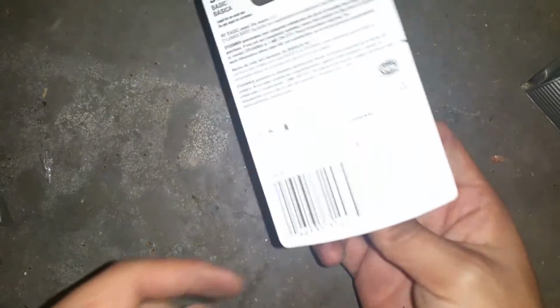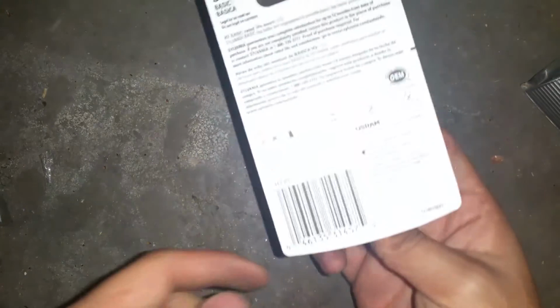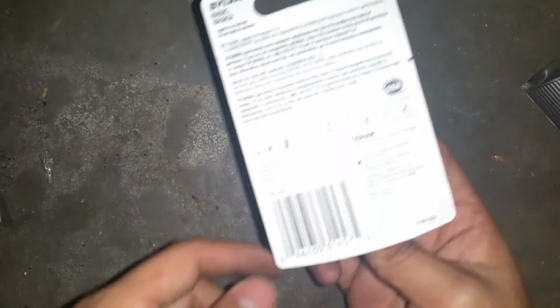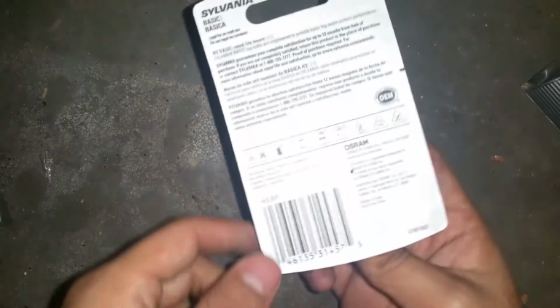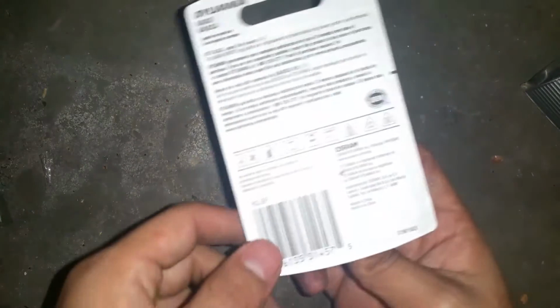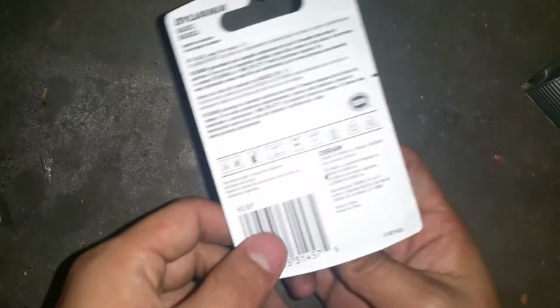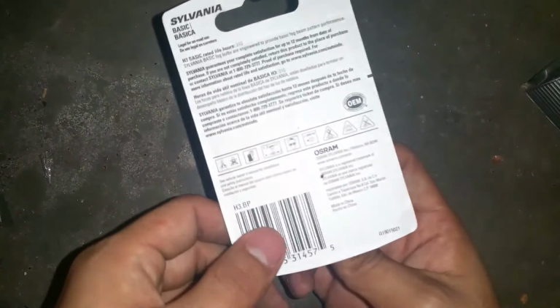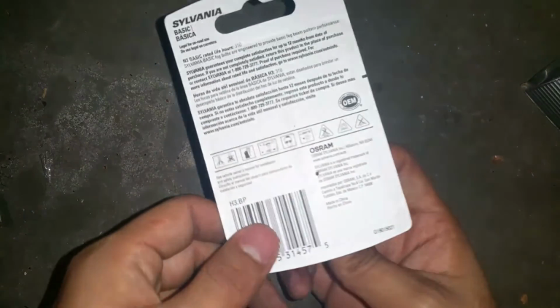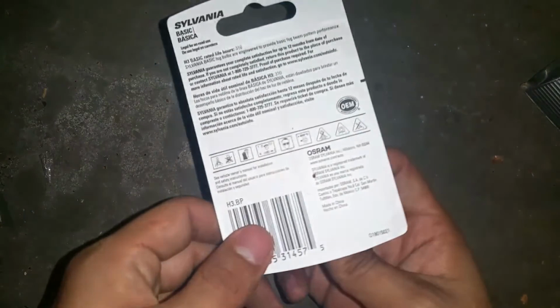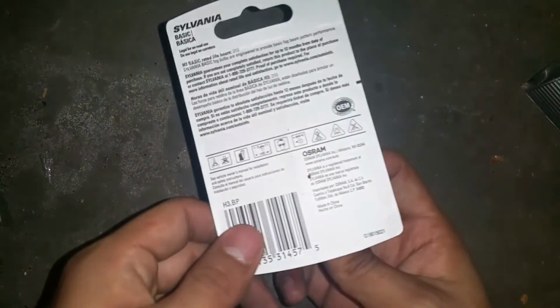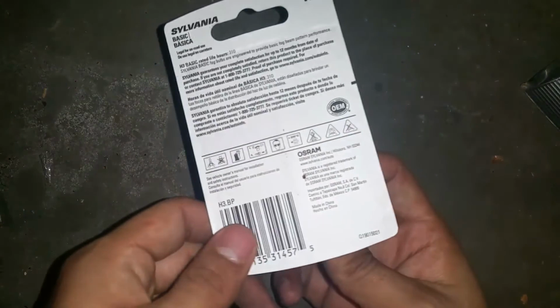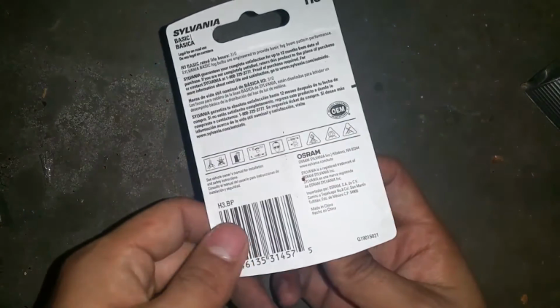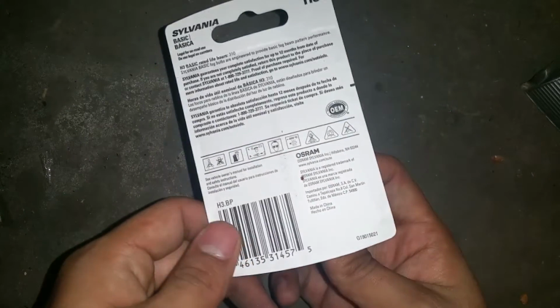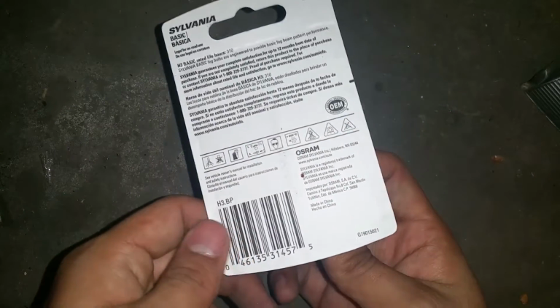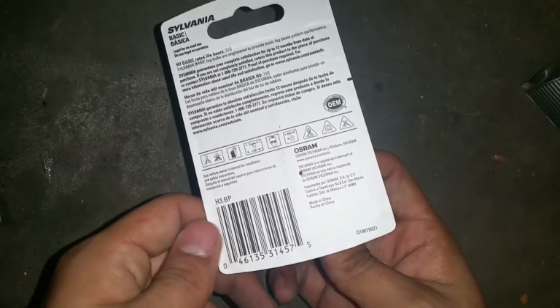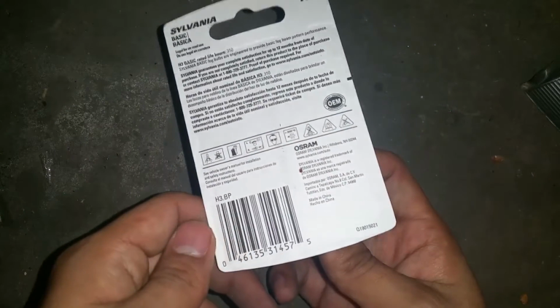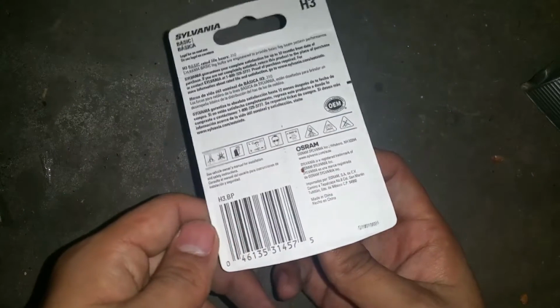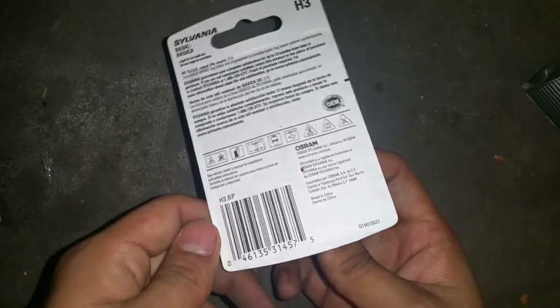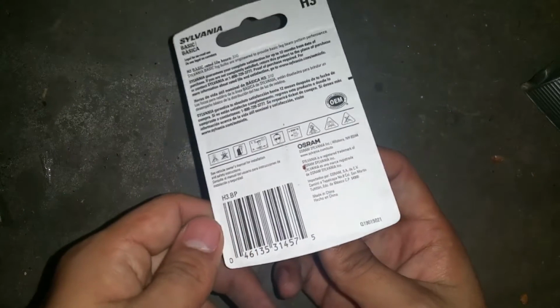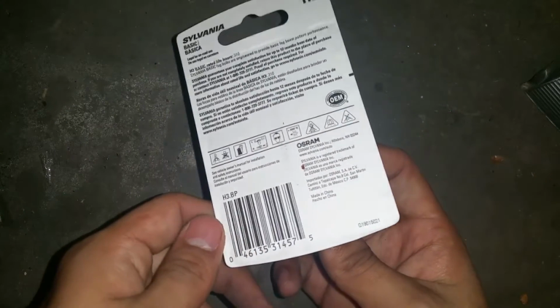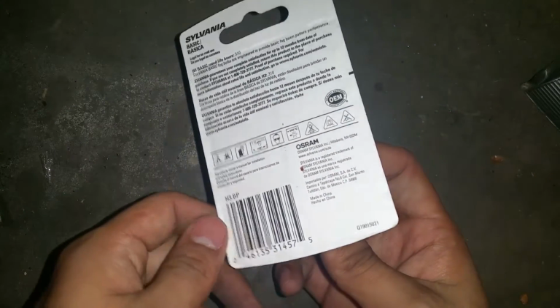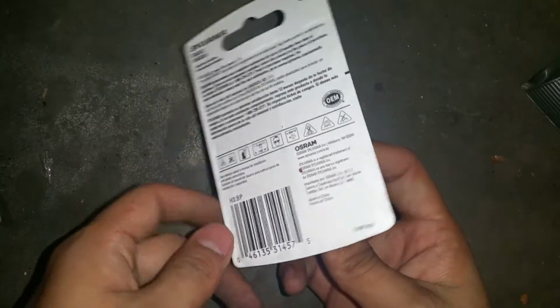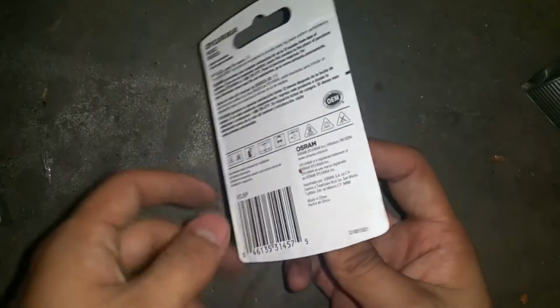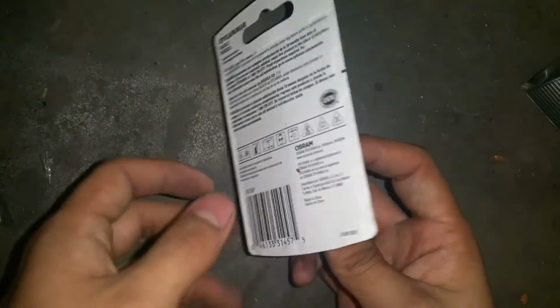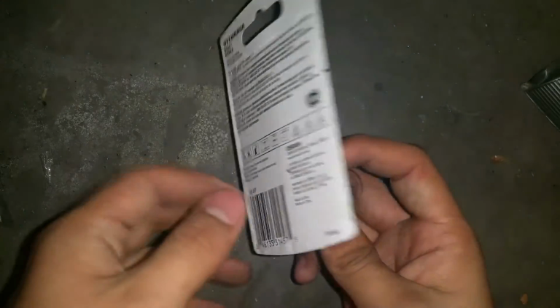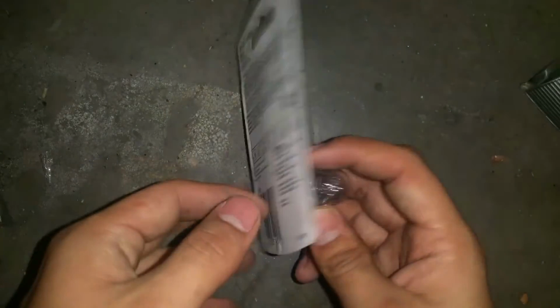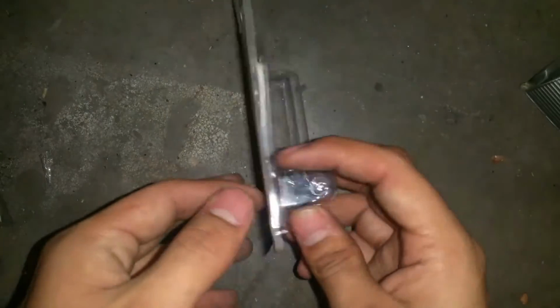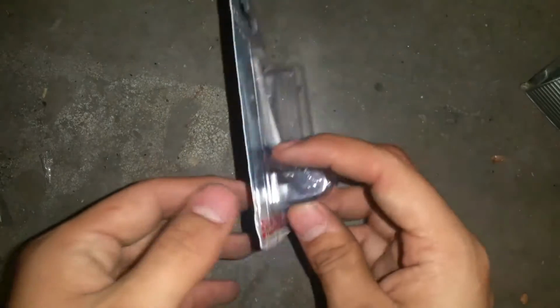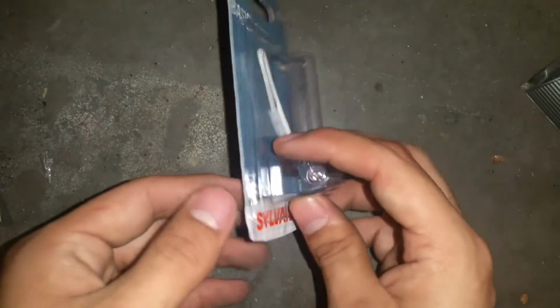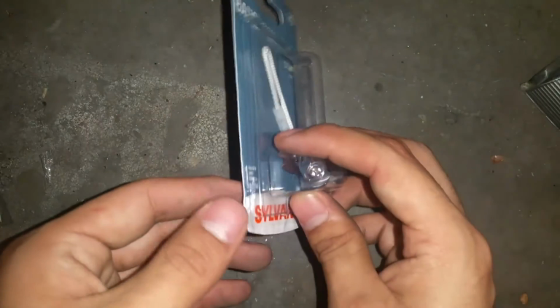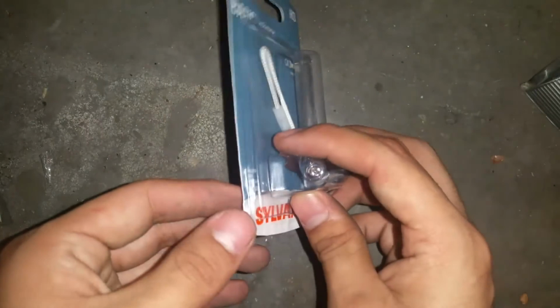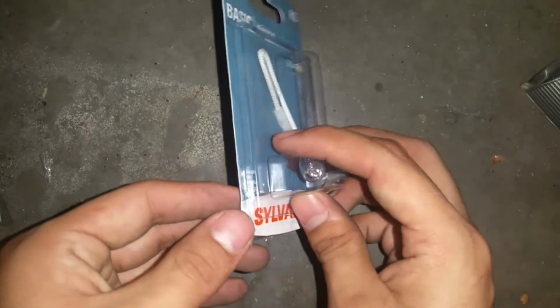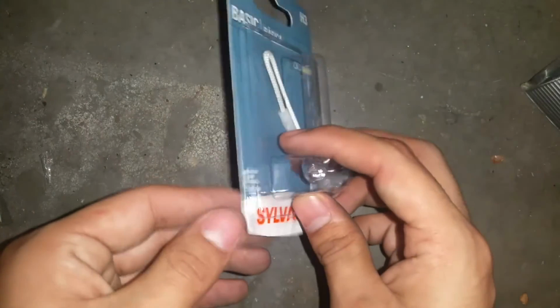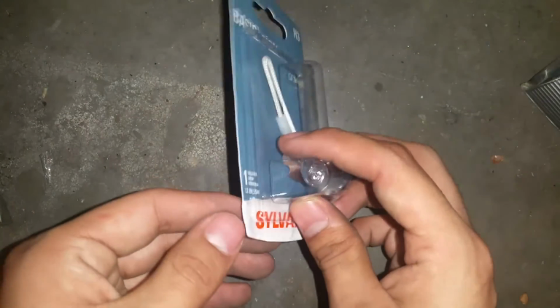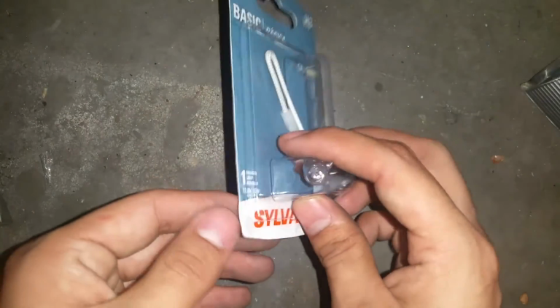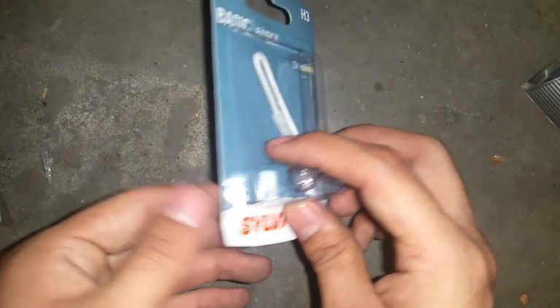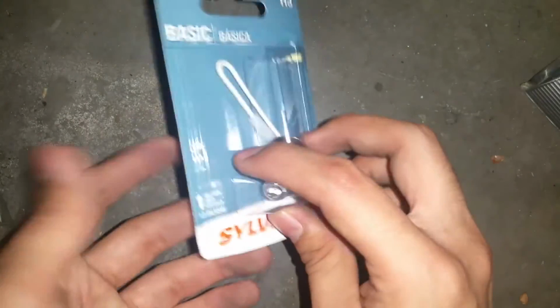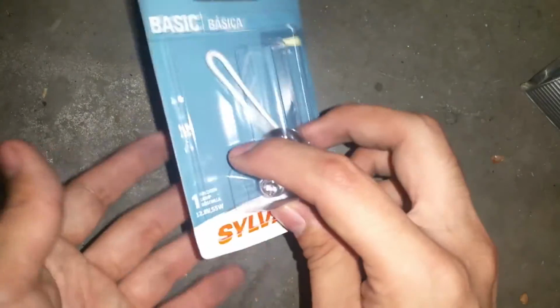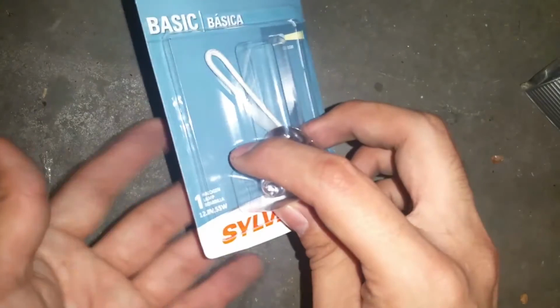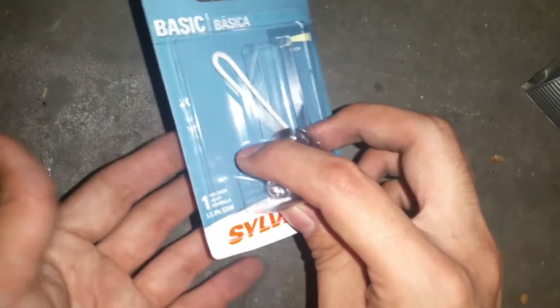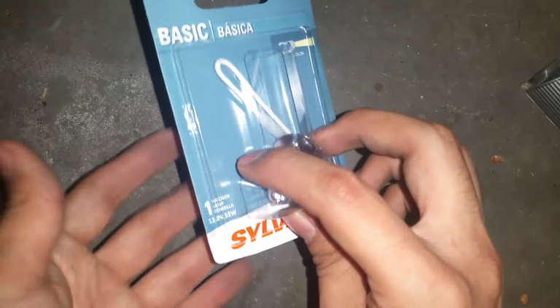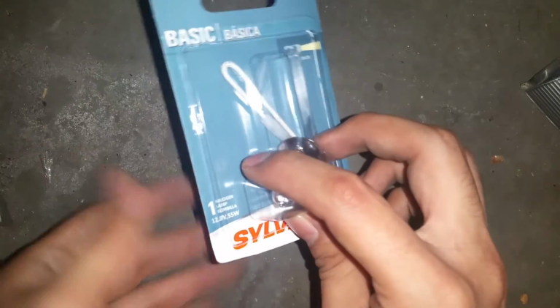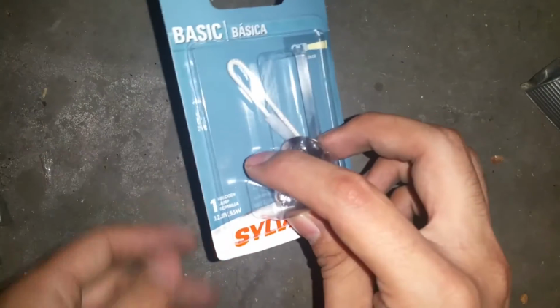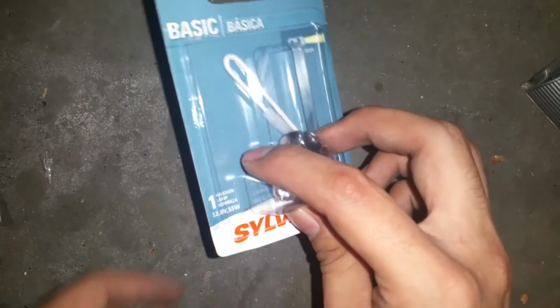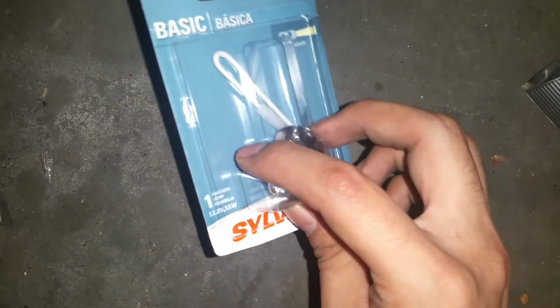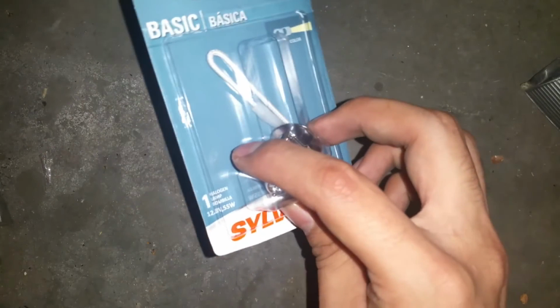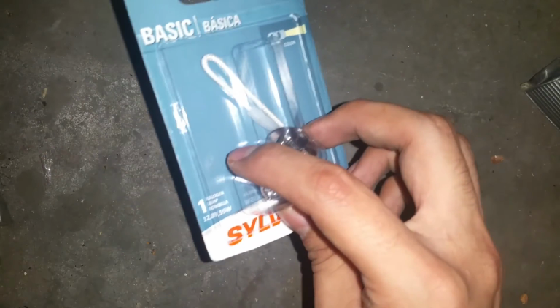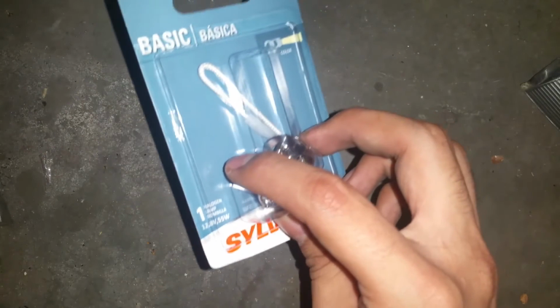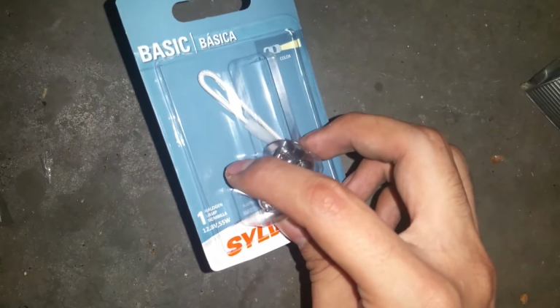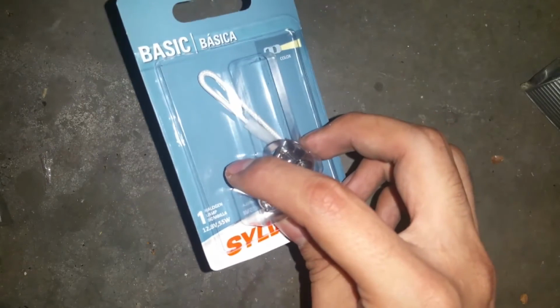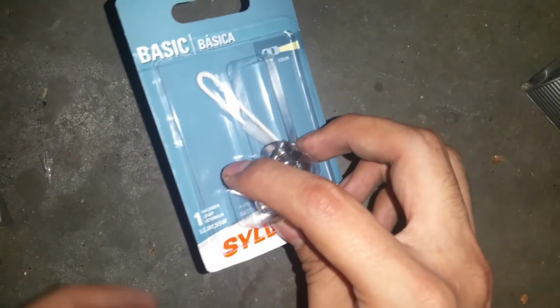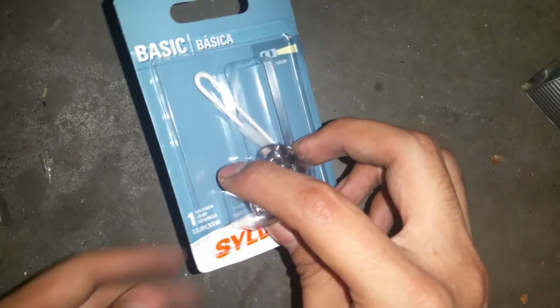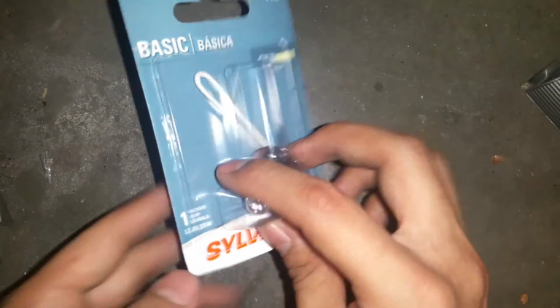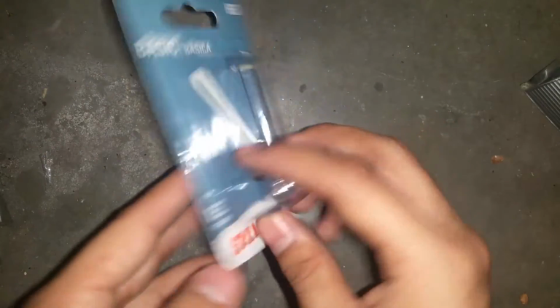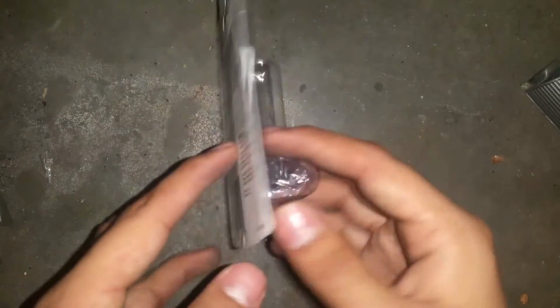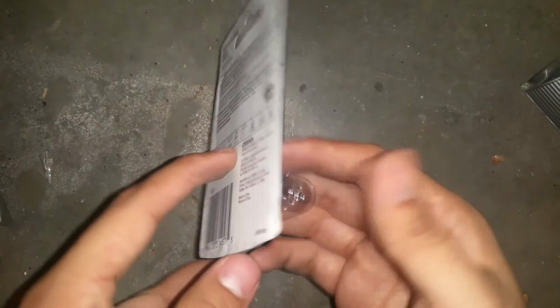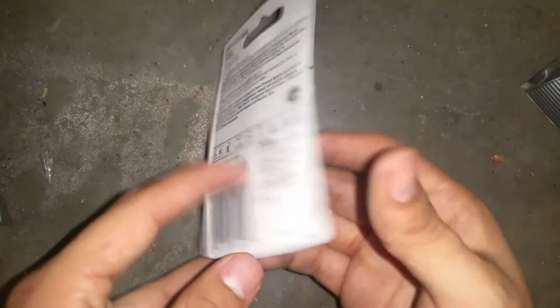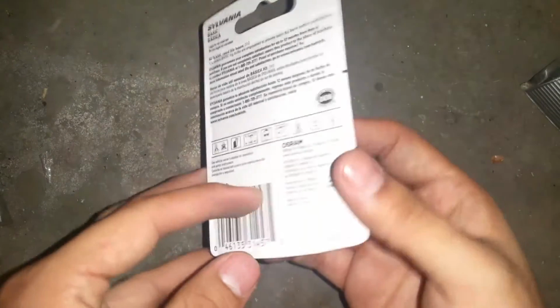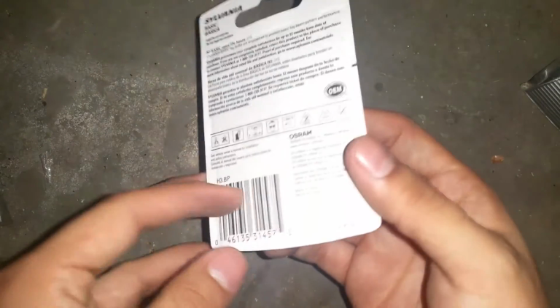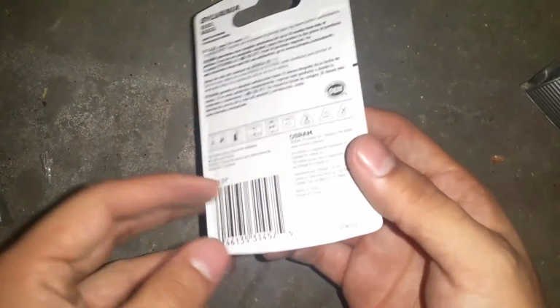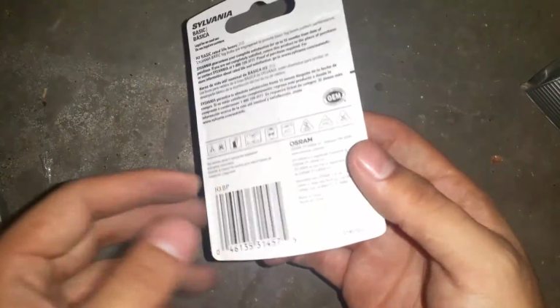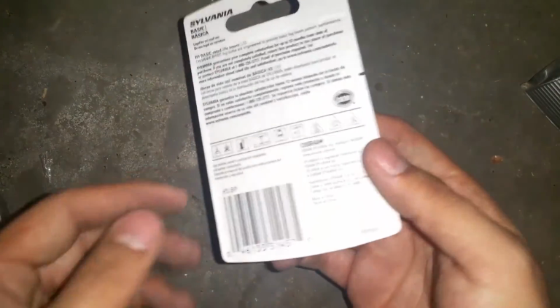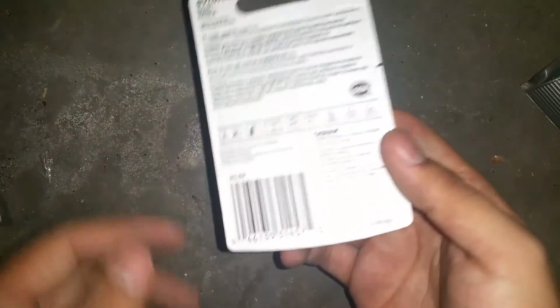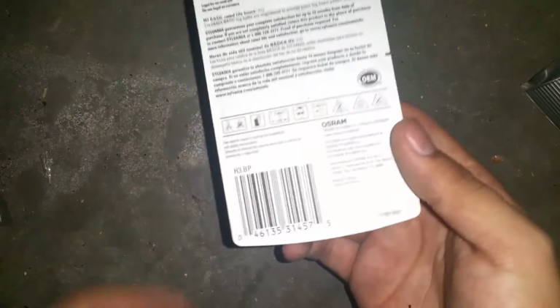This is our replacement right here — it's an H3 bulb. I got it from AutoZone, price matched to Walmart's price, and got it for around four bucks.